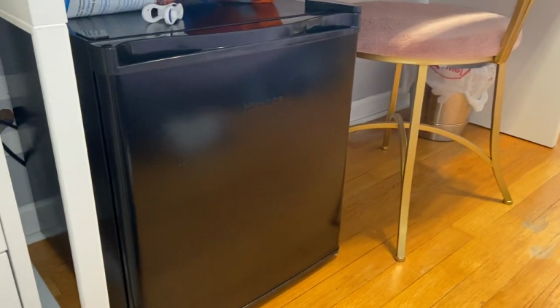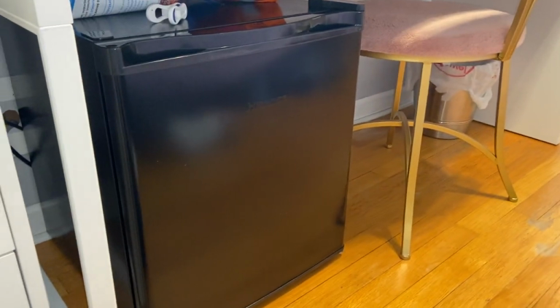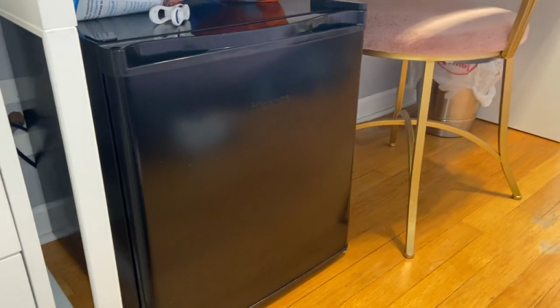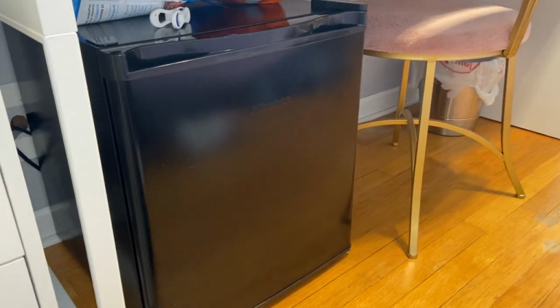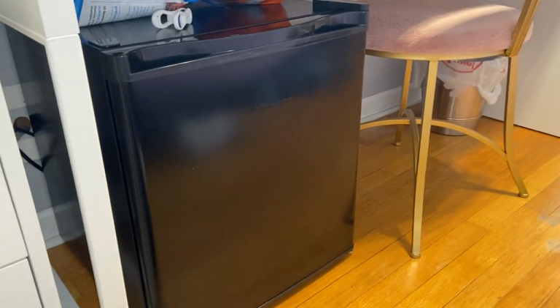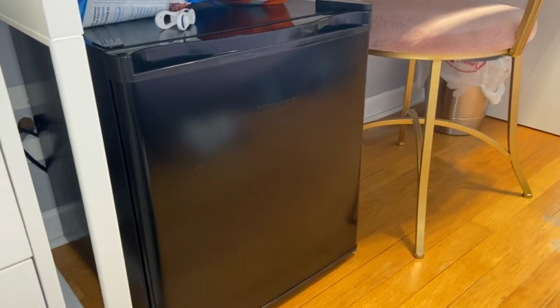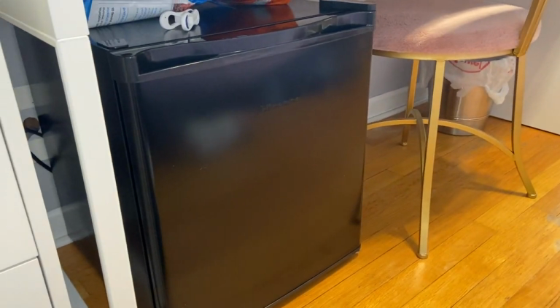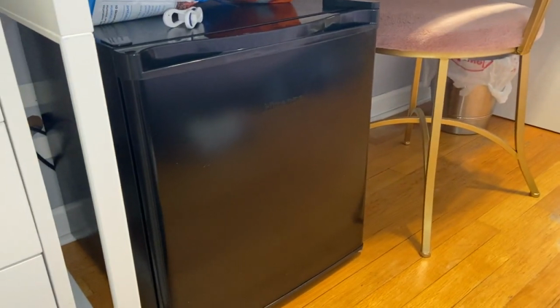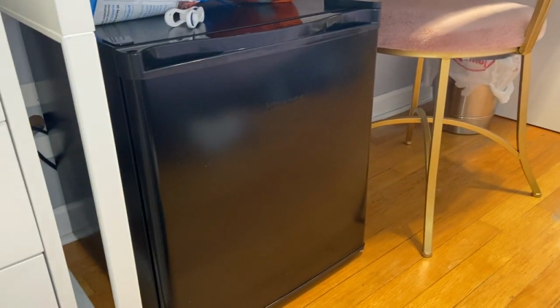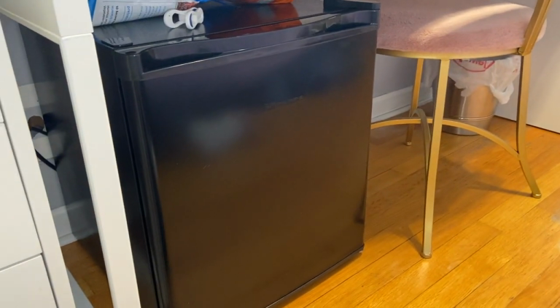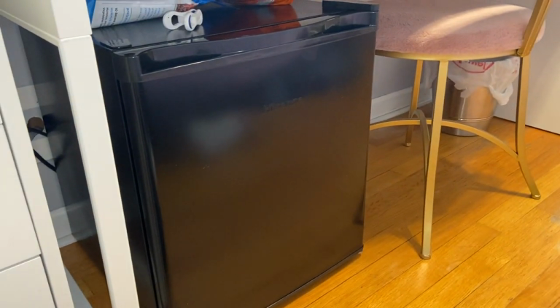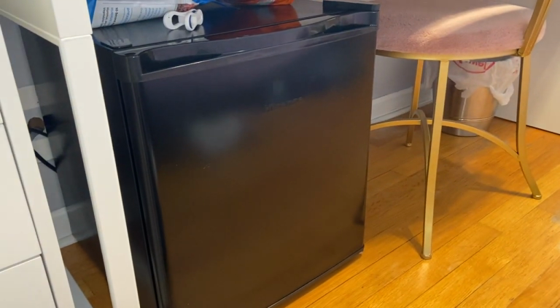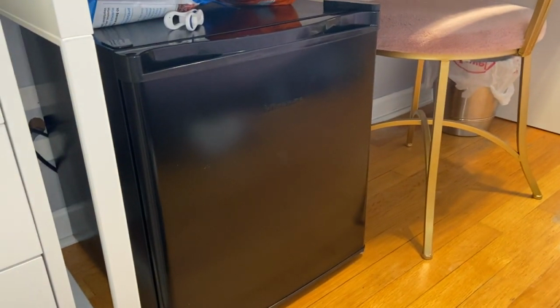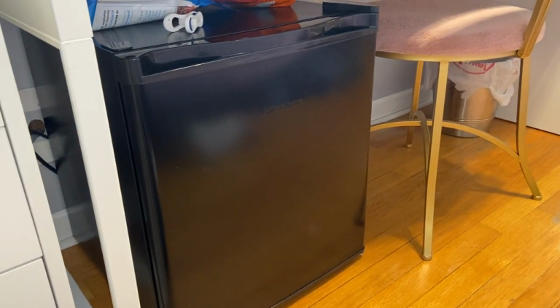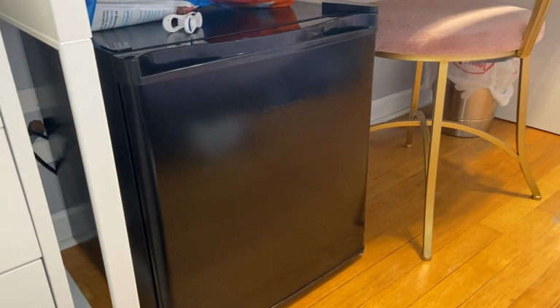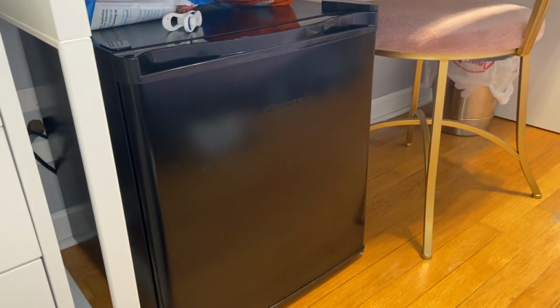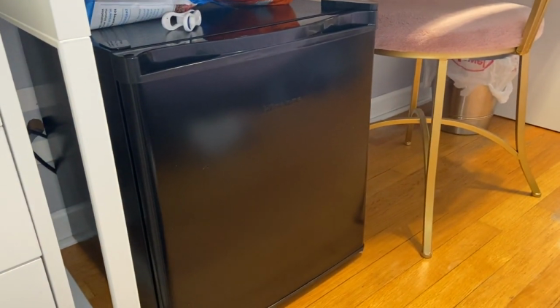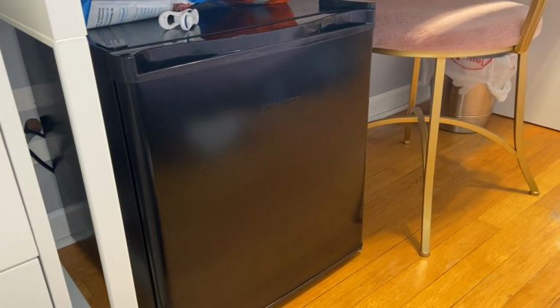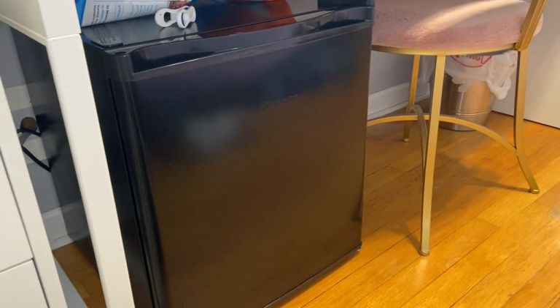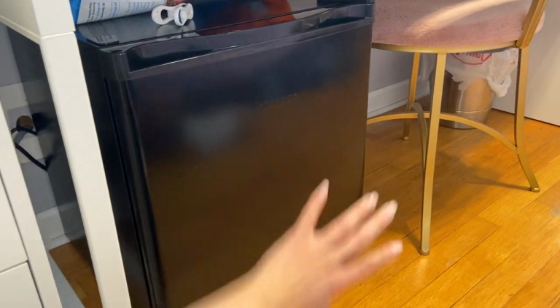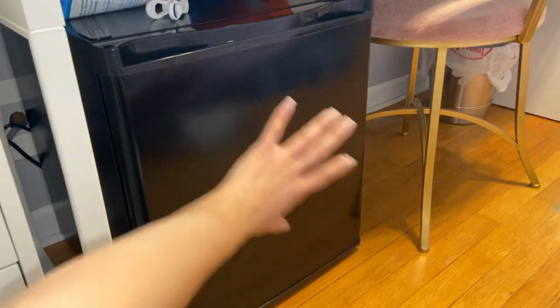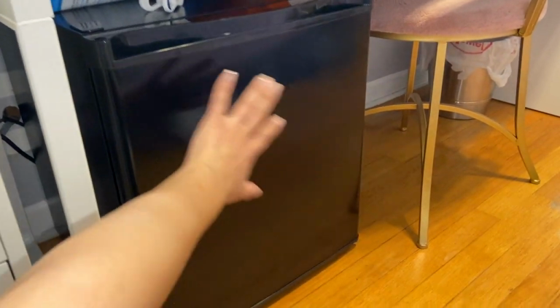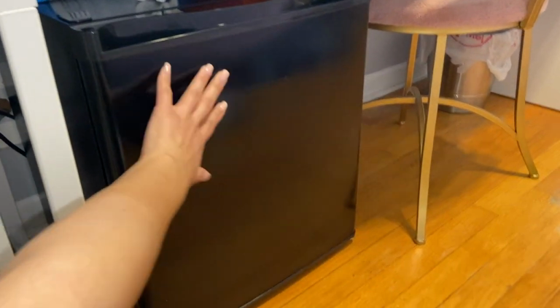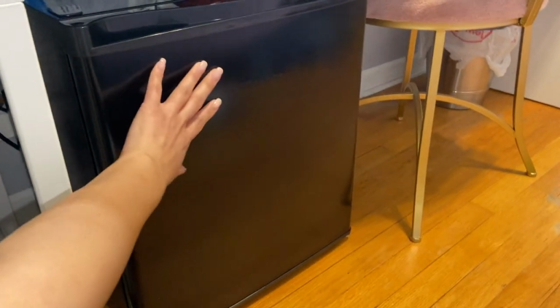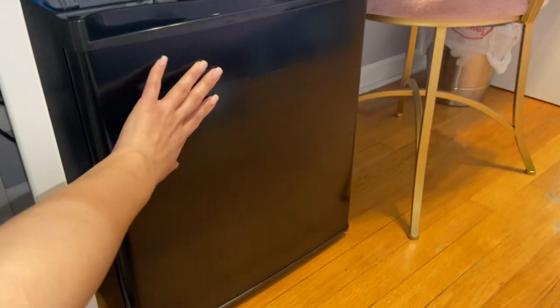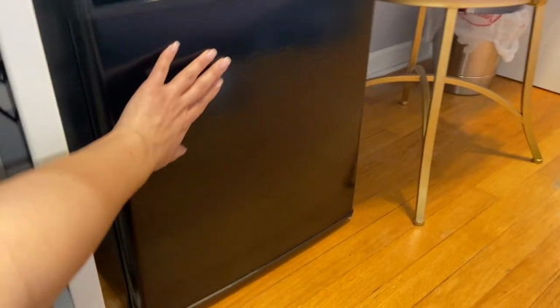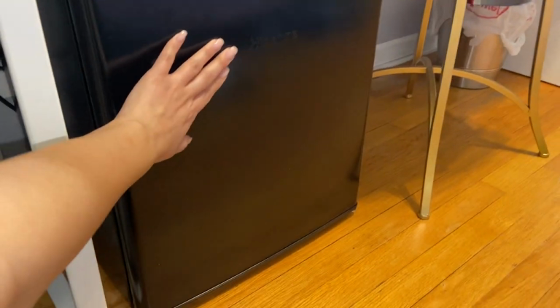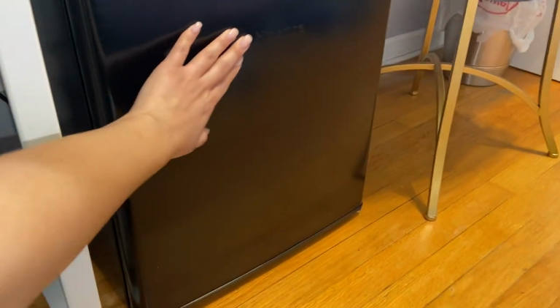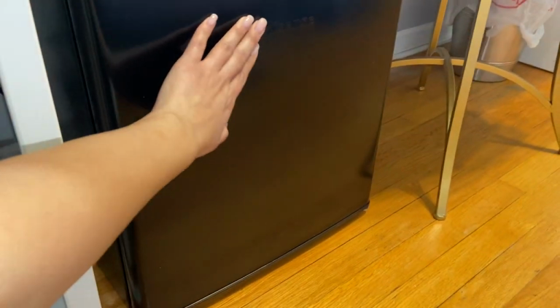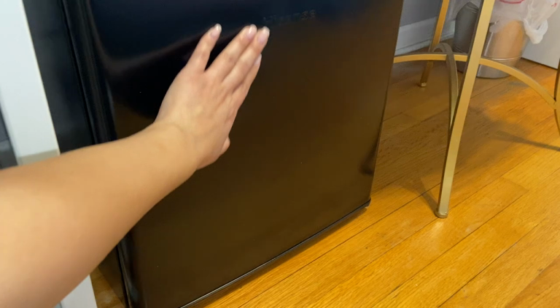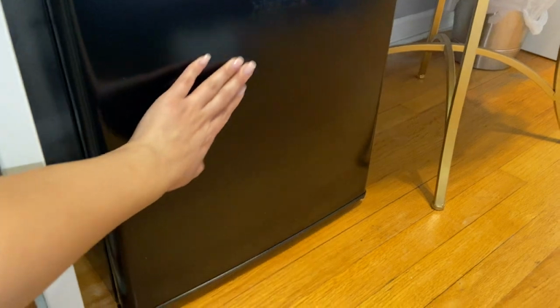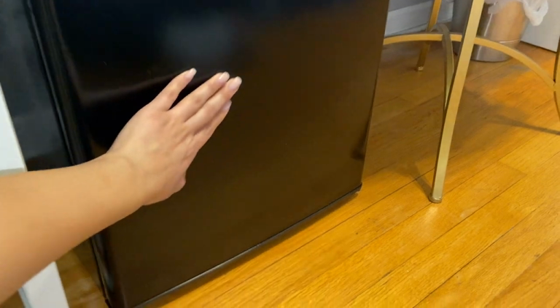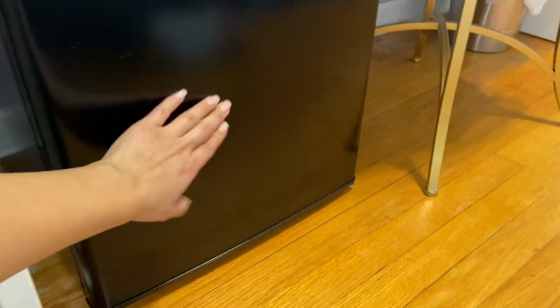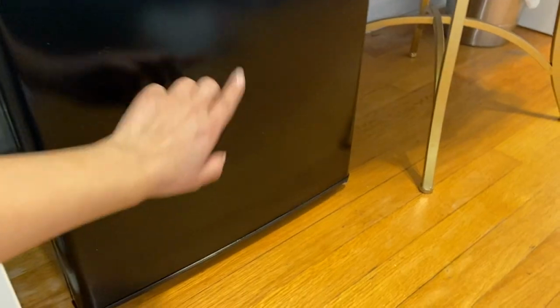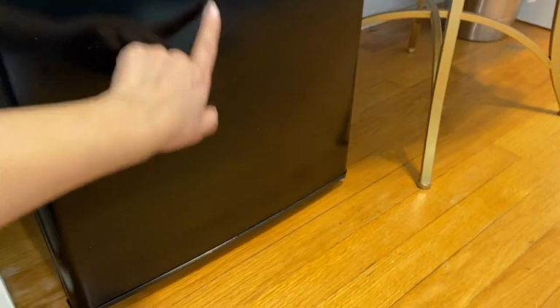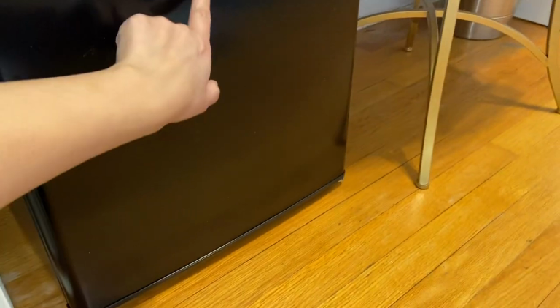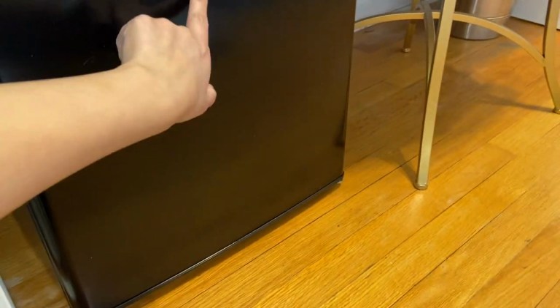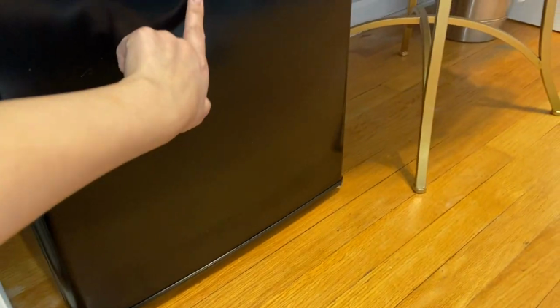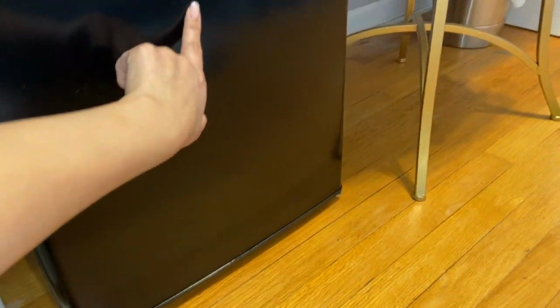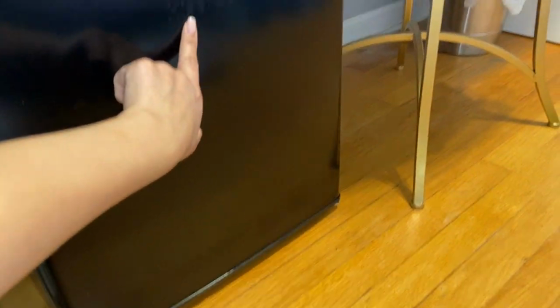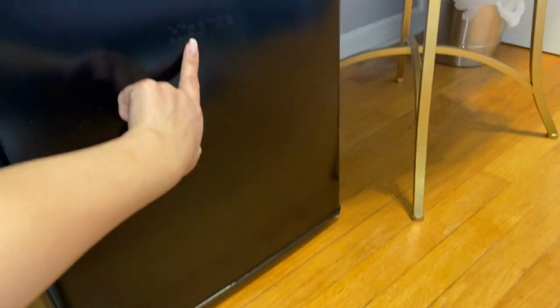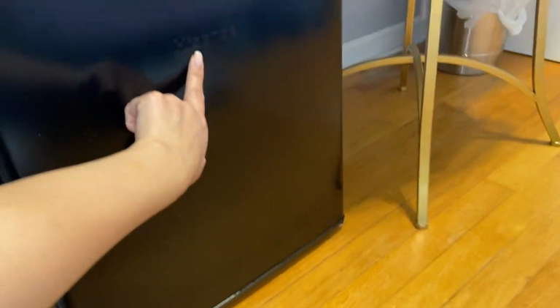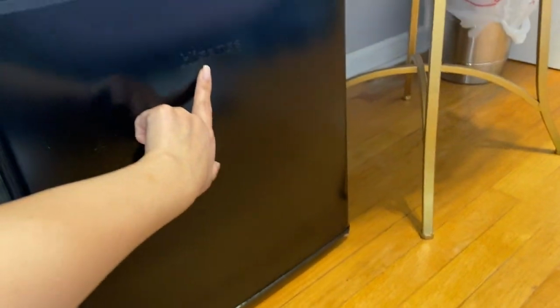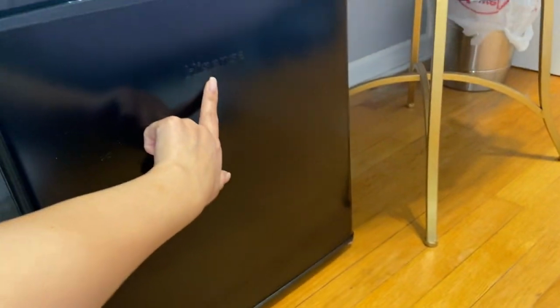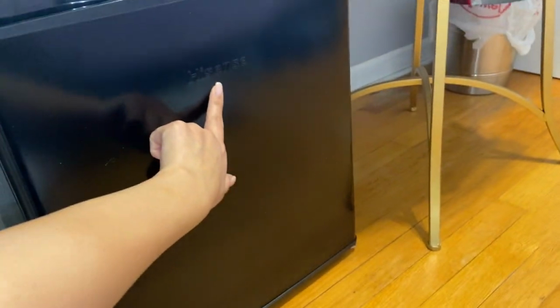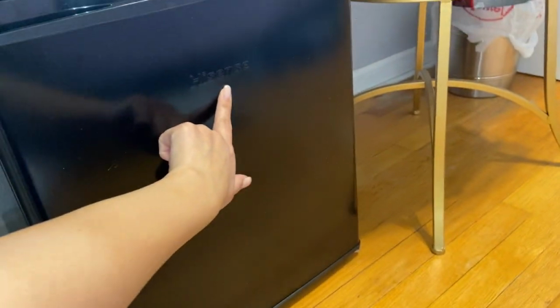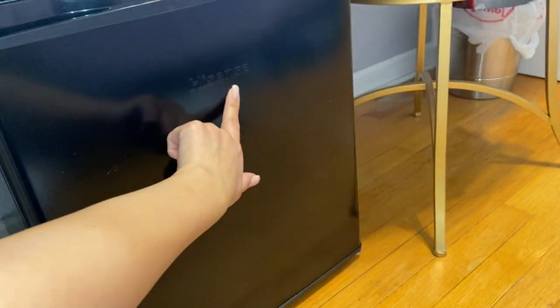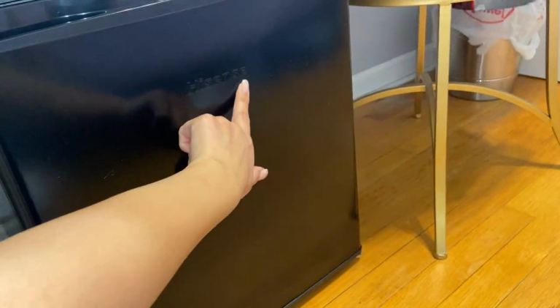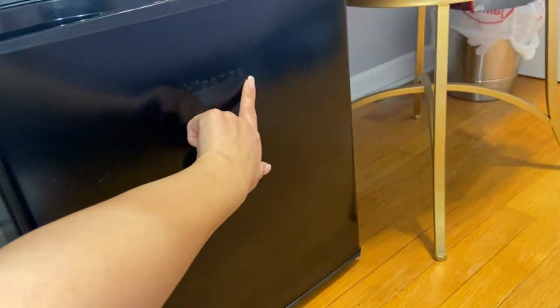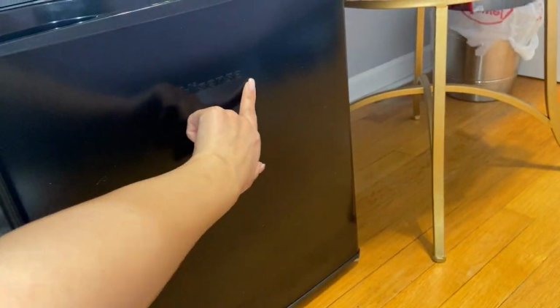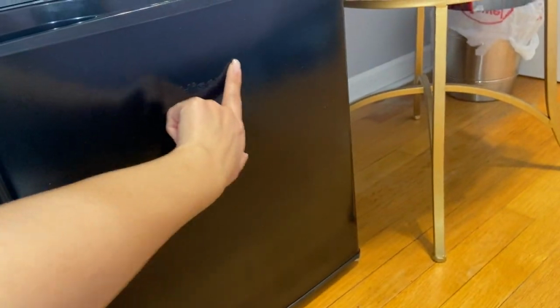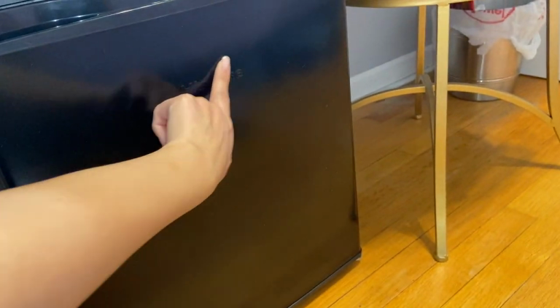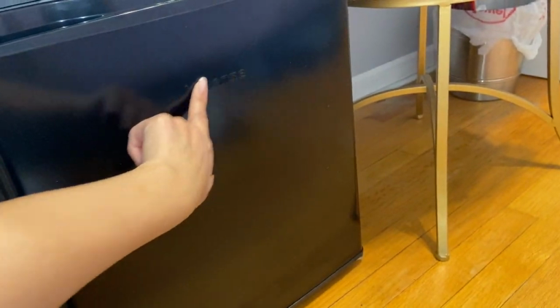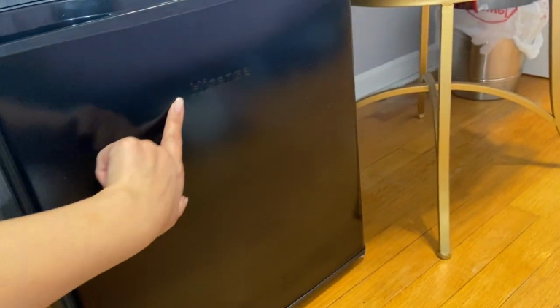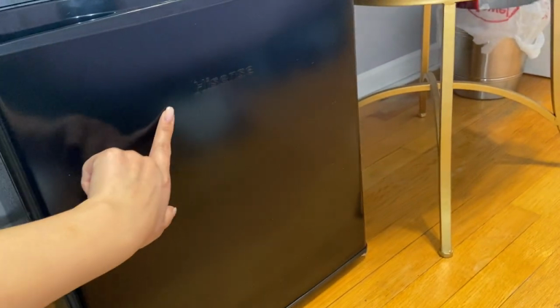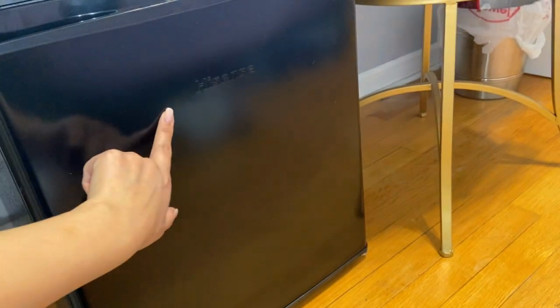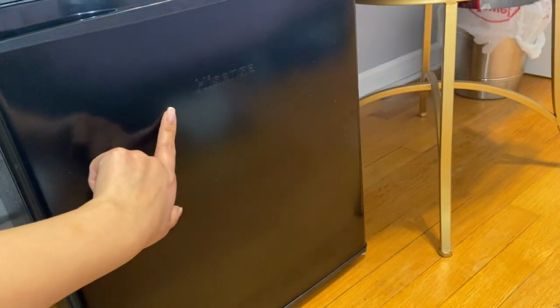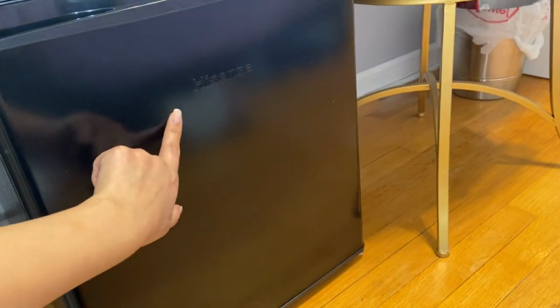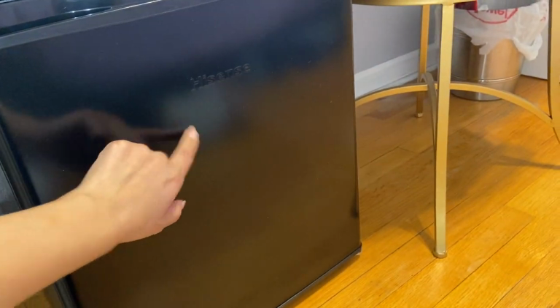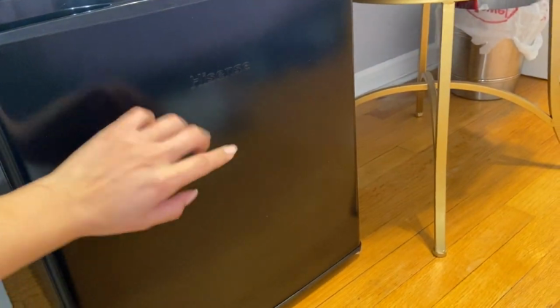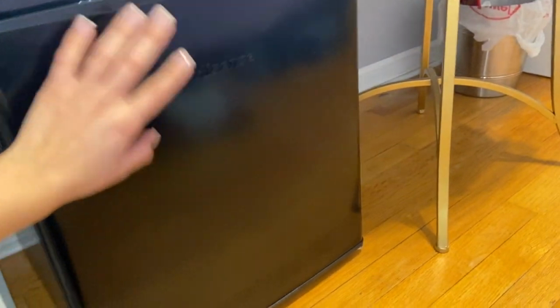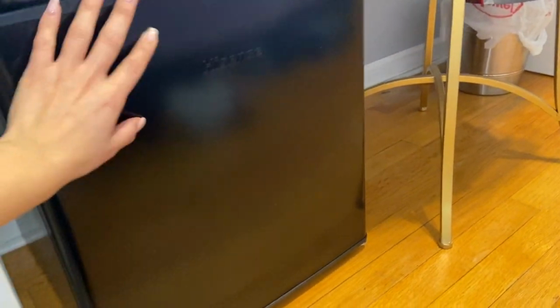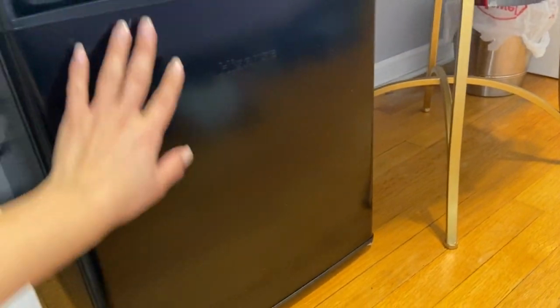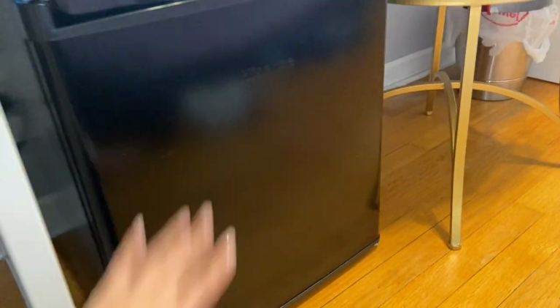We're gonna talk about what's in my fridge. This is a Hisense fridge — I don't know if you can see — I got this from Walmart.